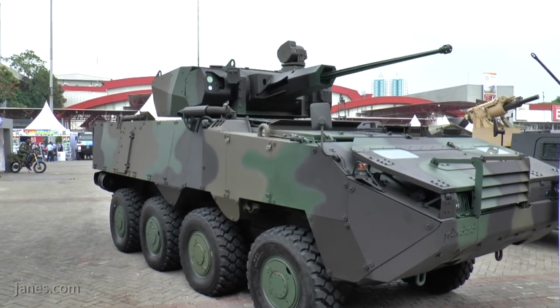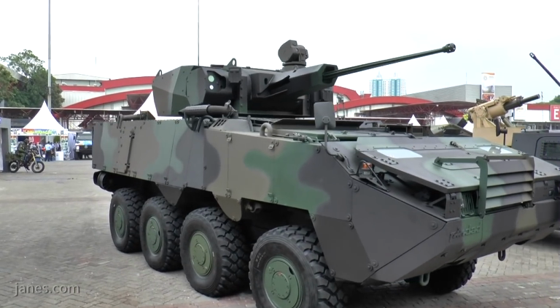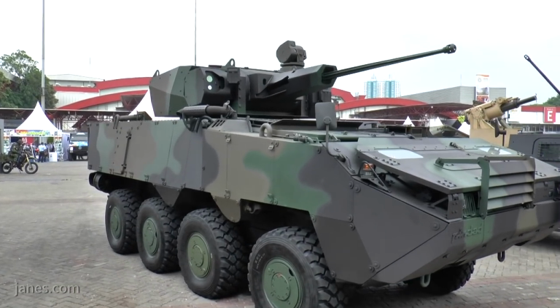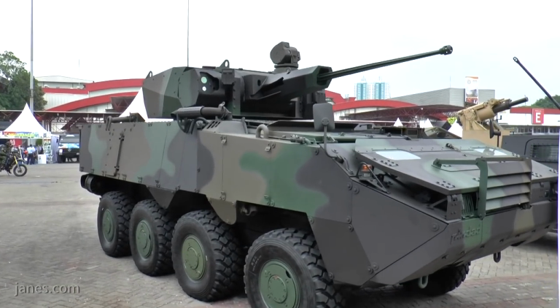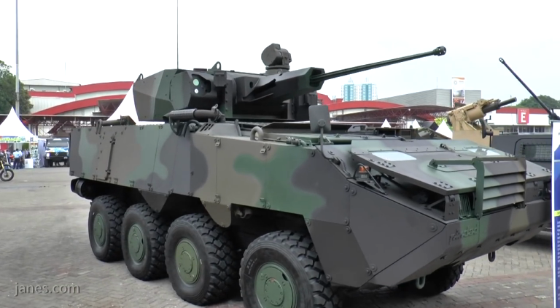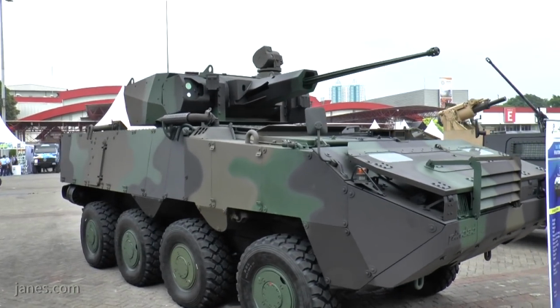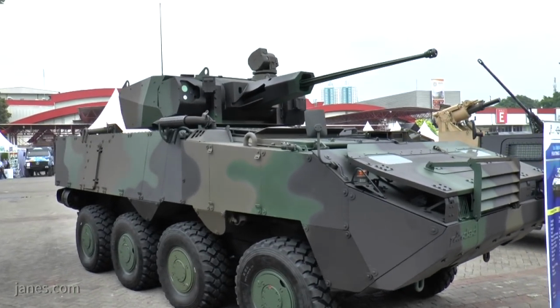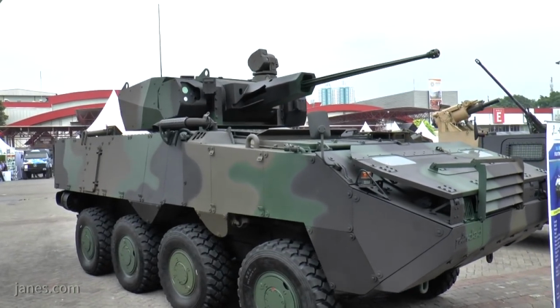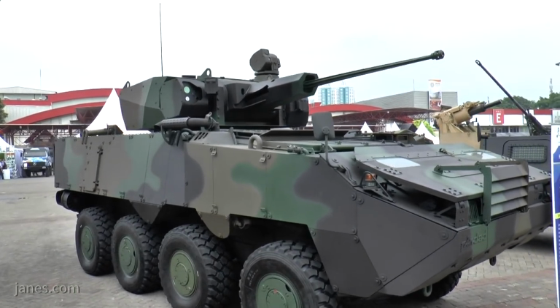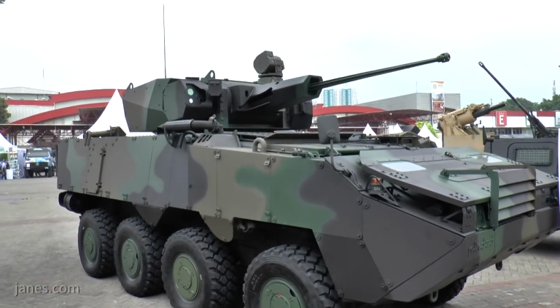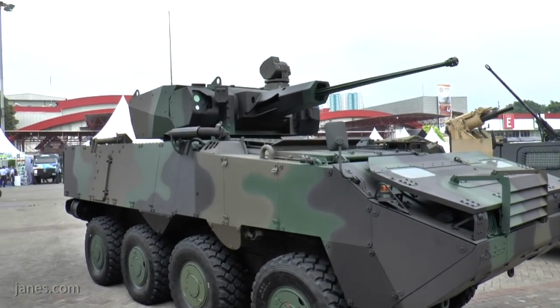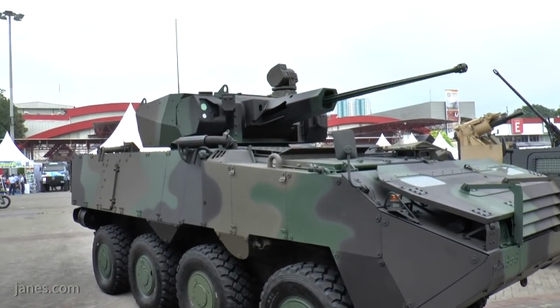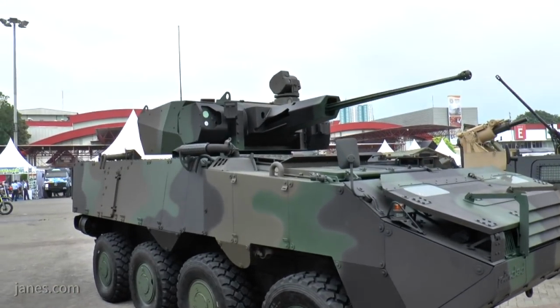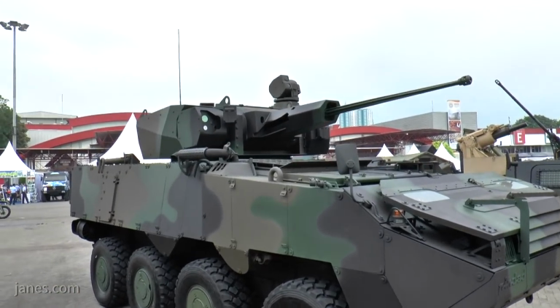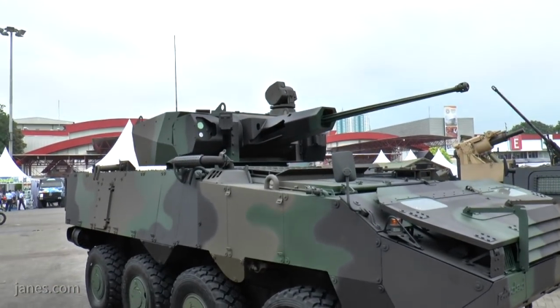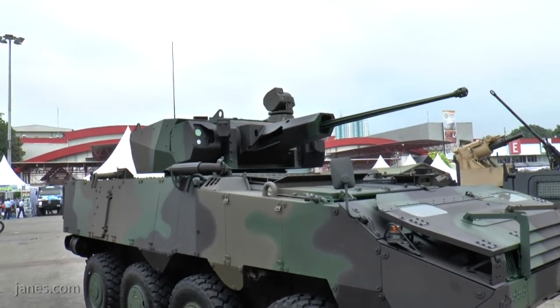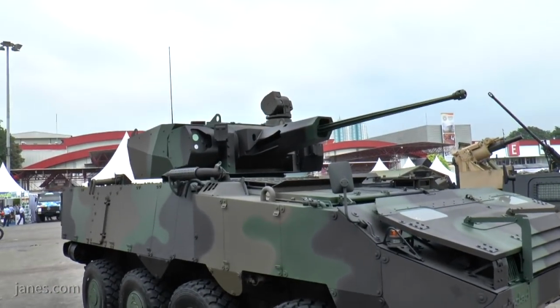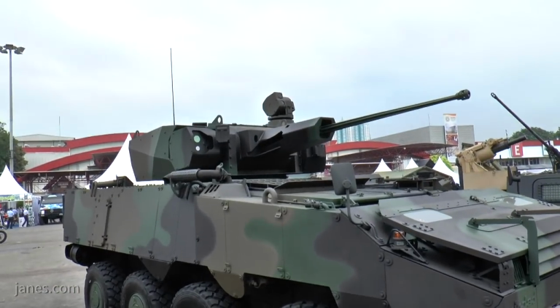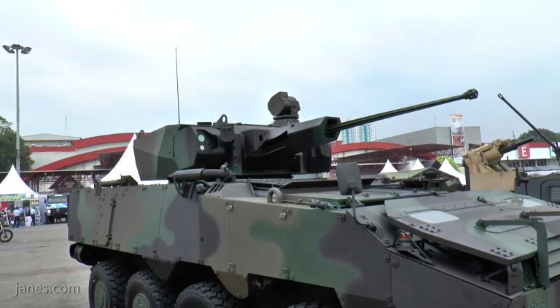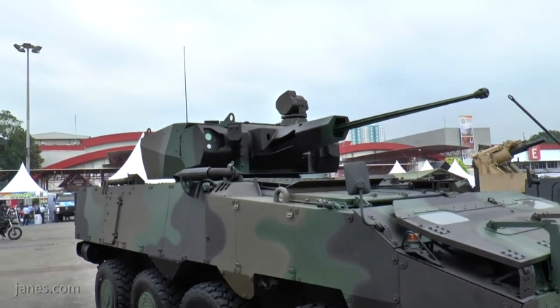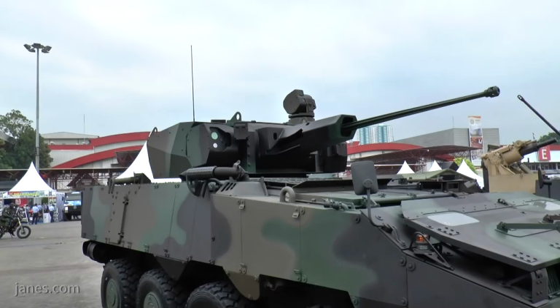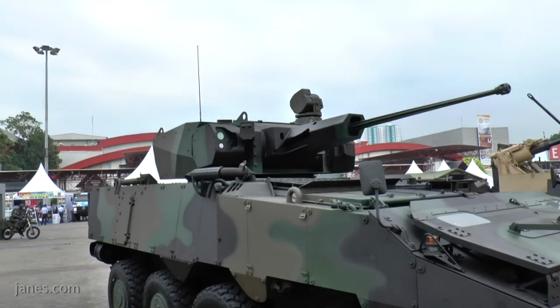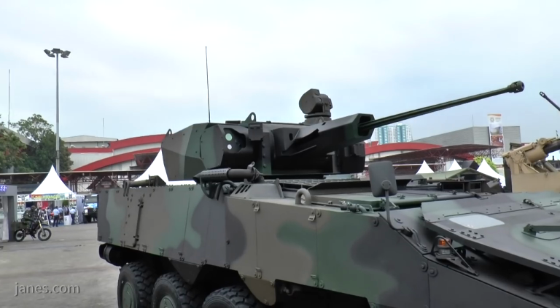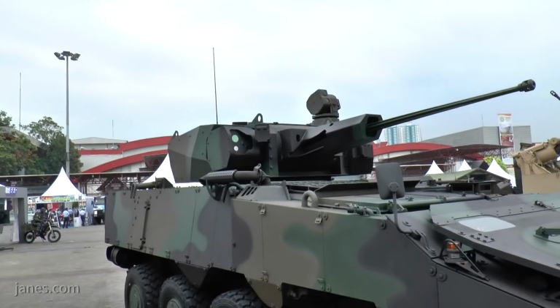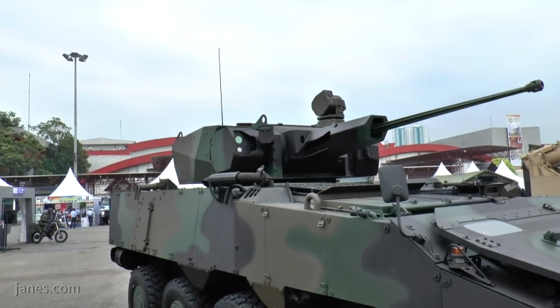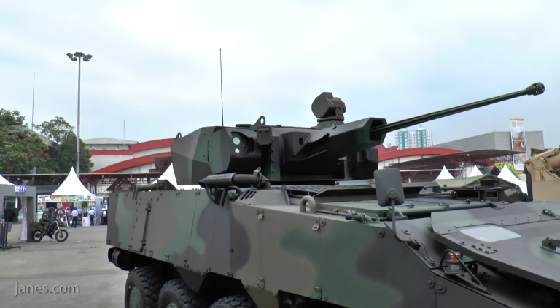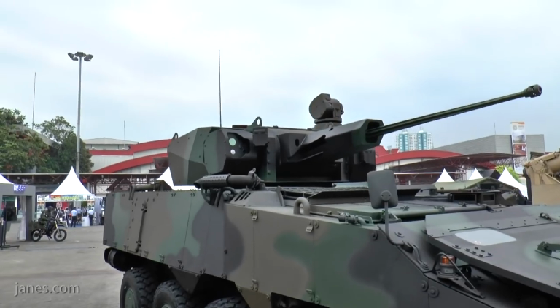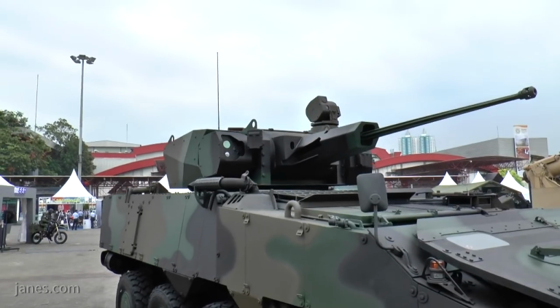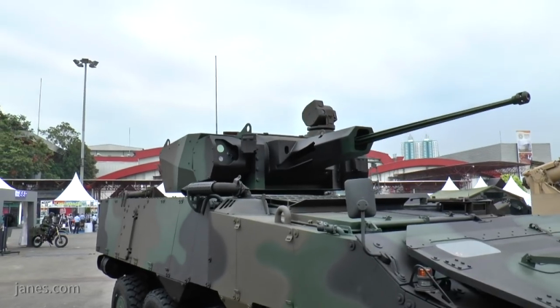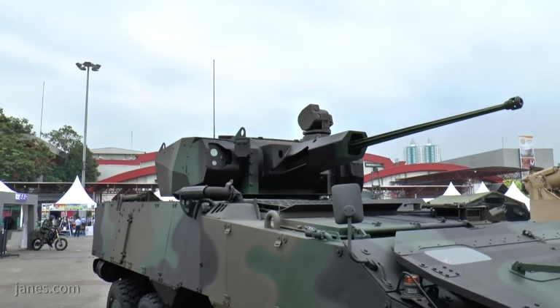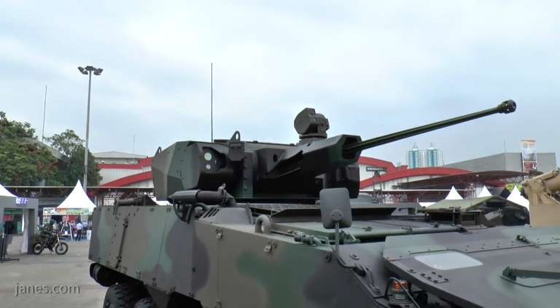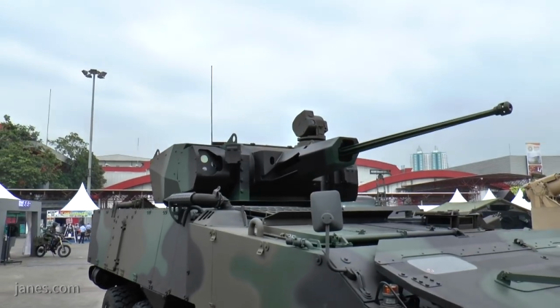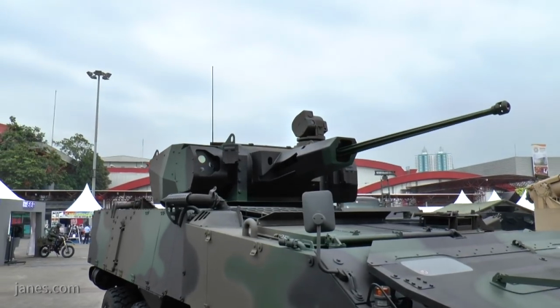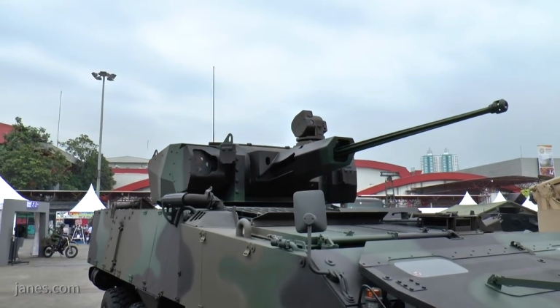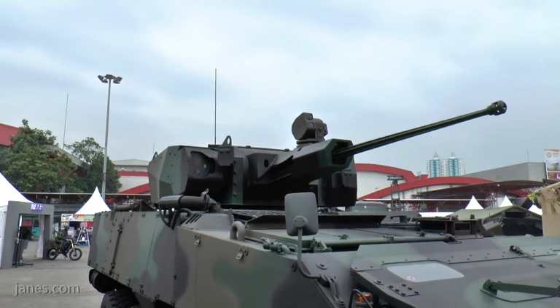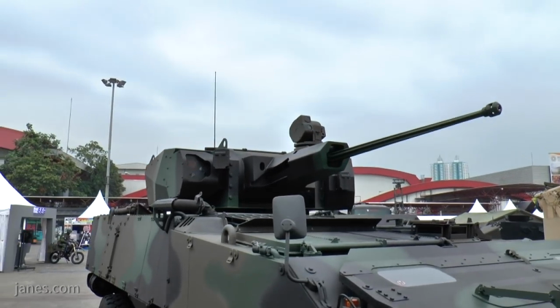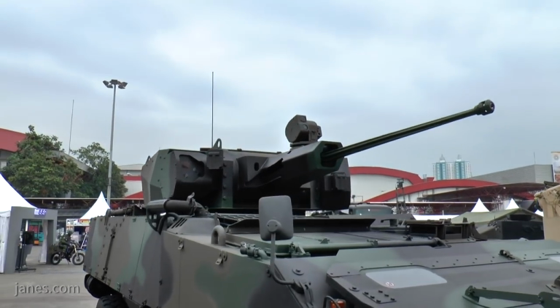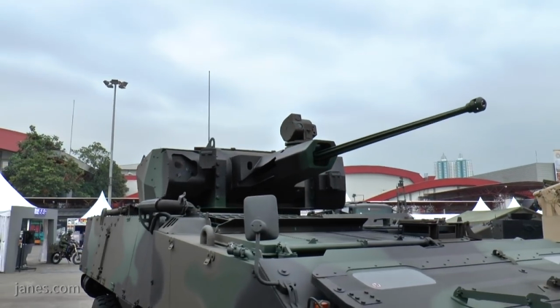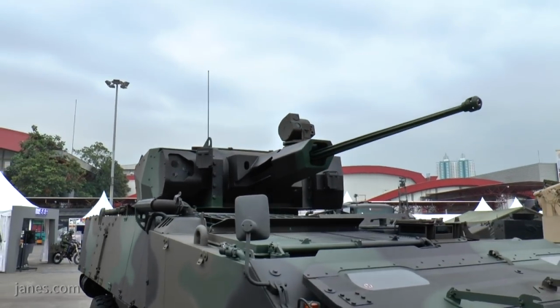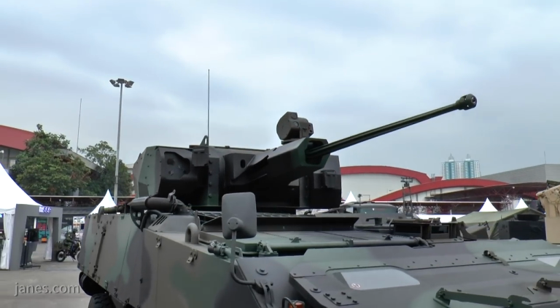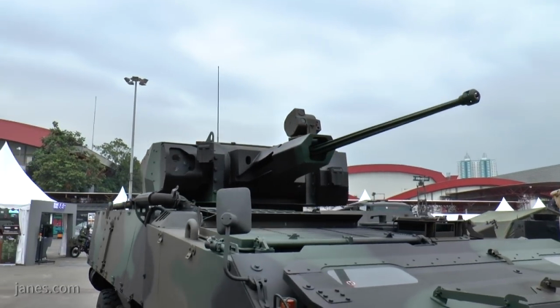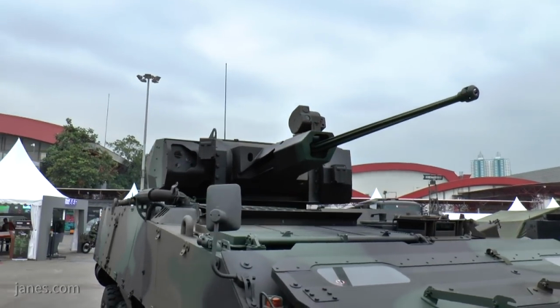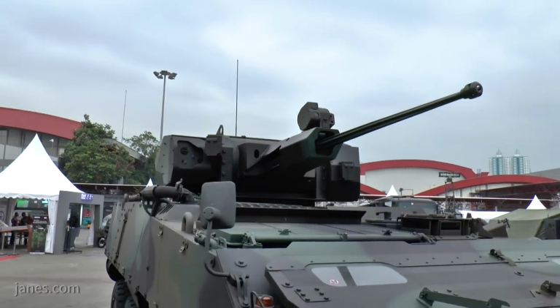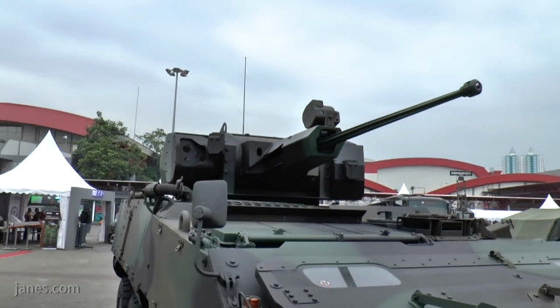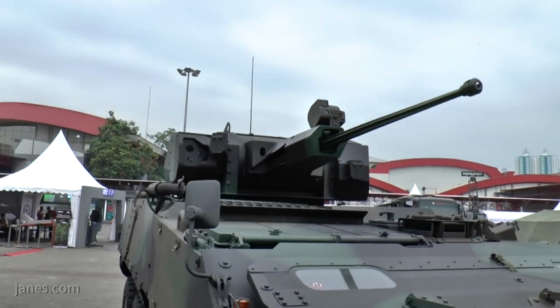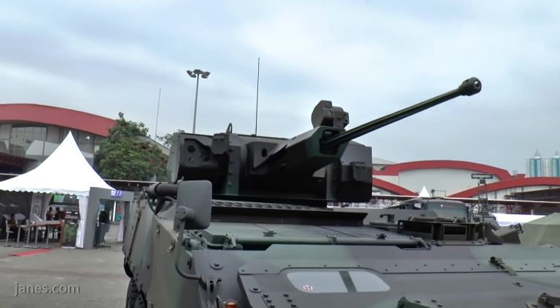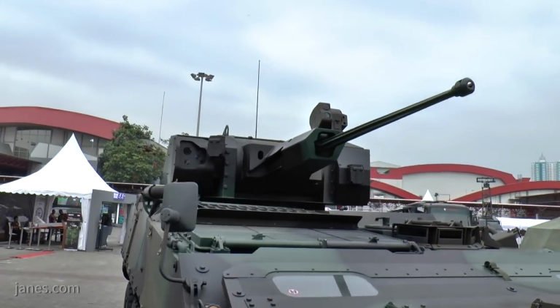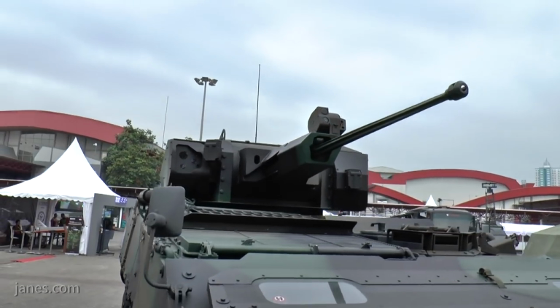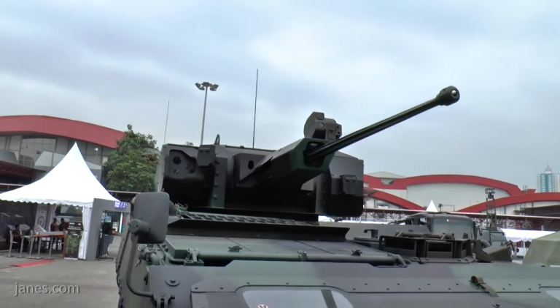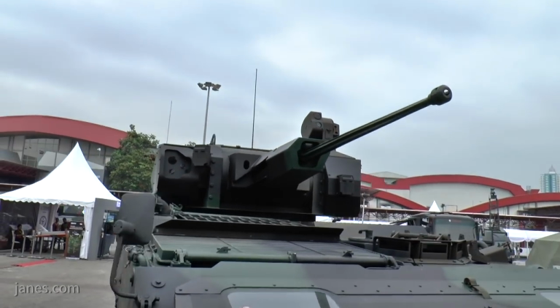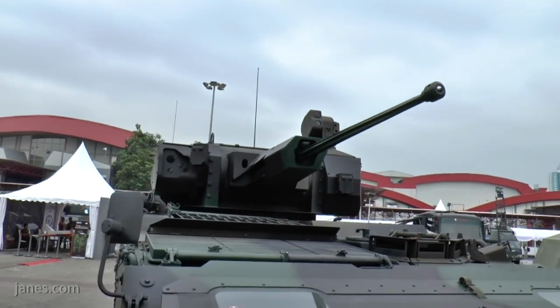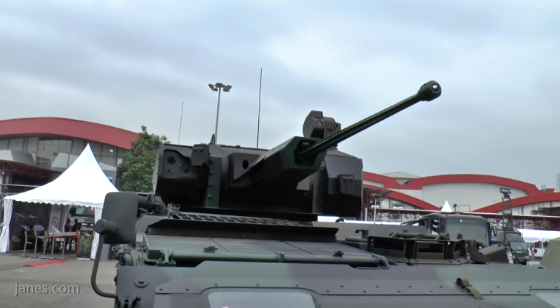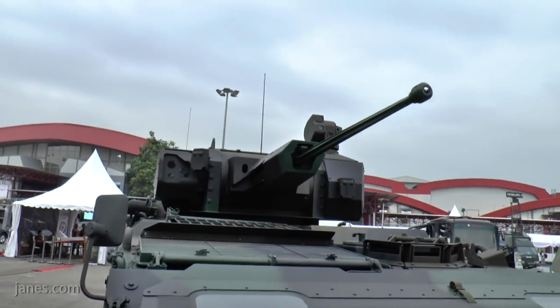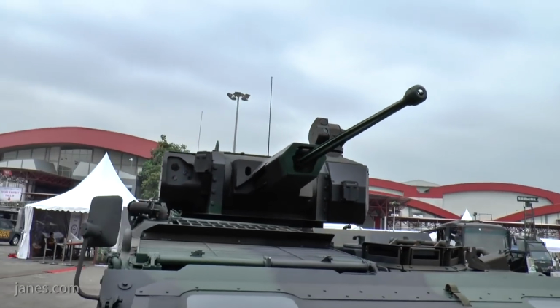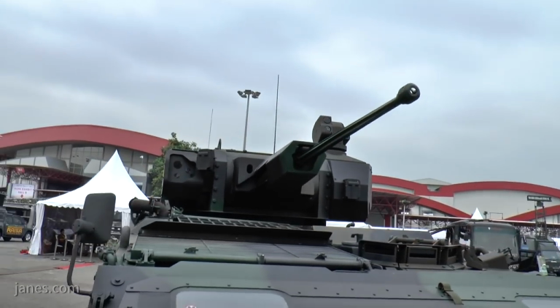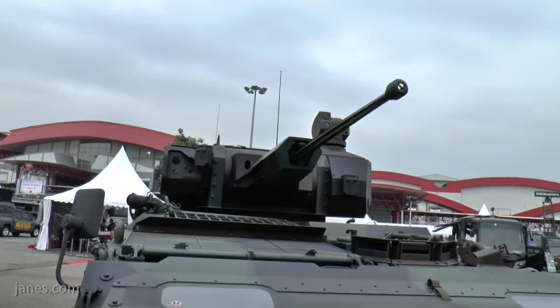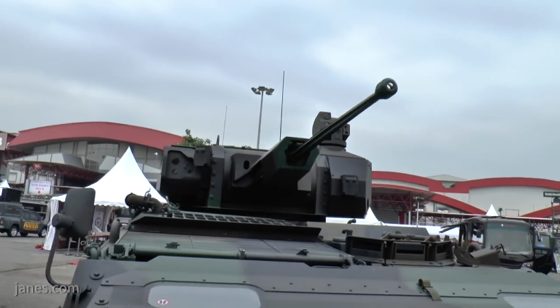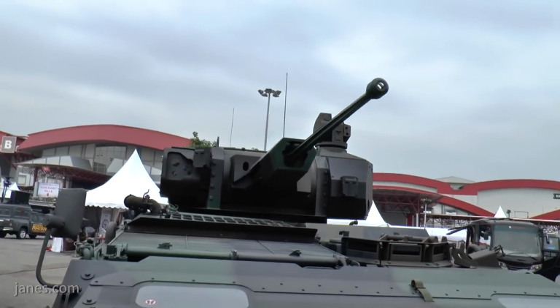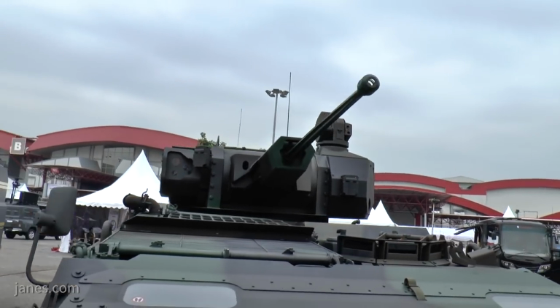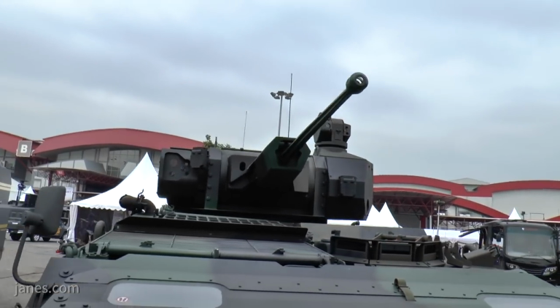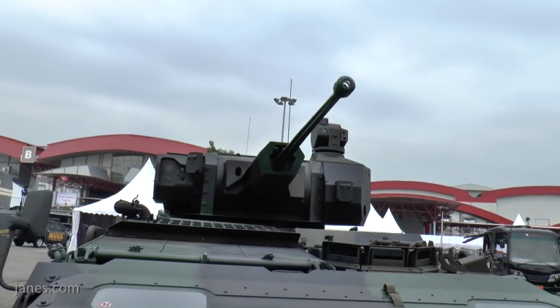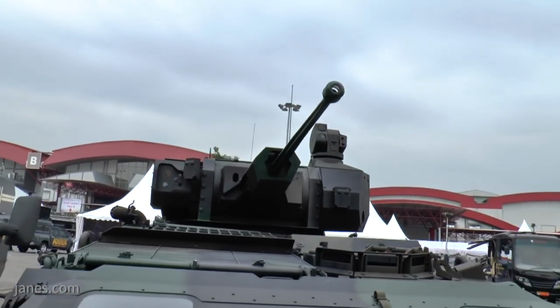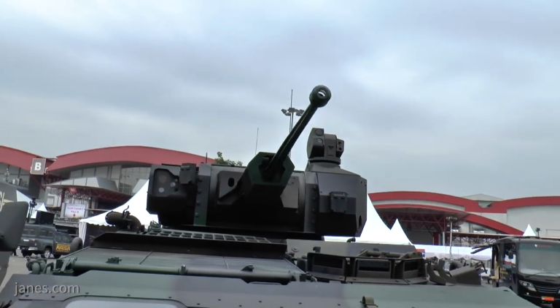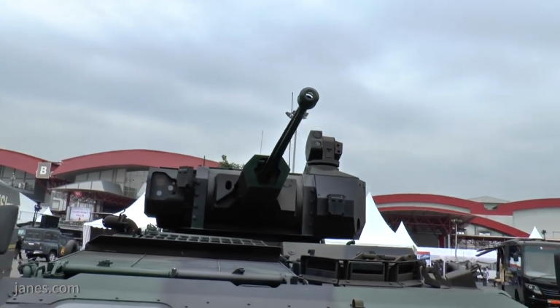It's also got hunter-killer sights. You can see the one sight on the right side with the gunner and another one on the top right.